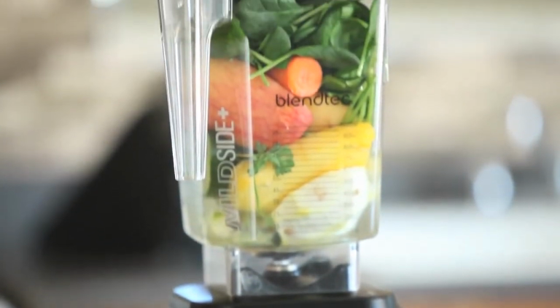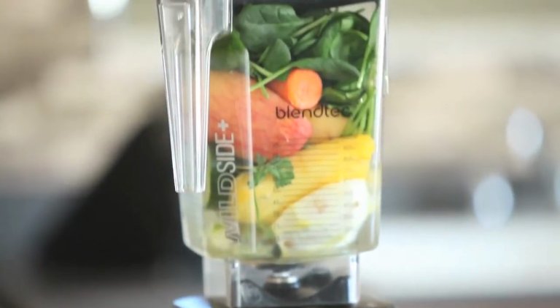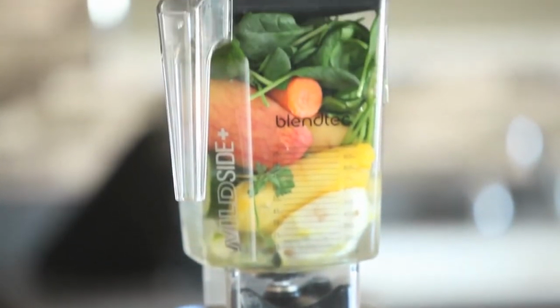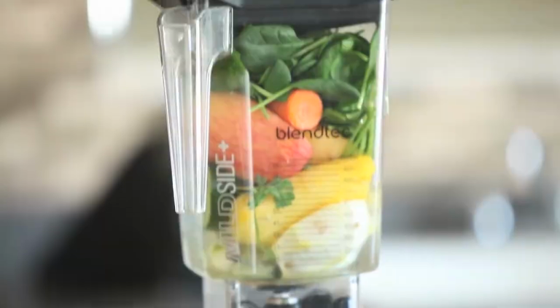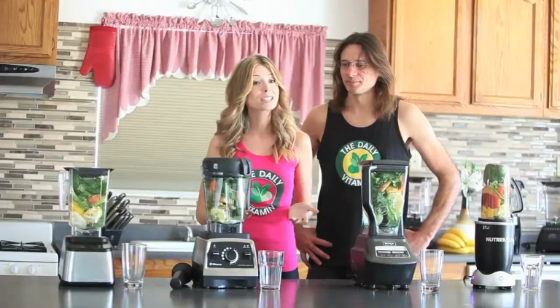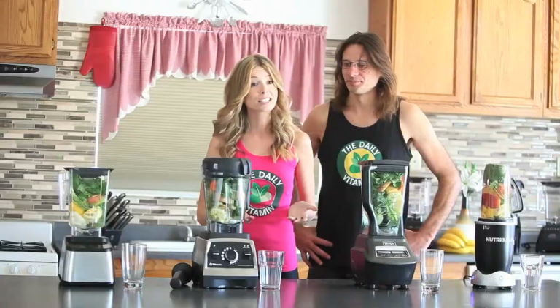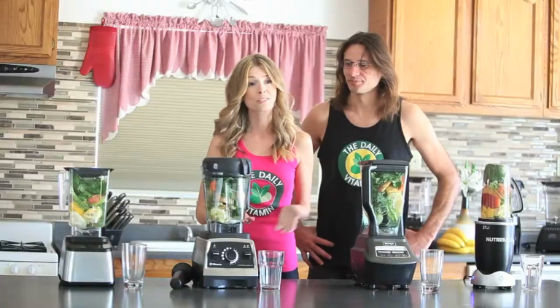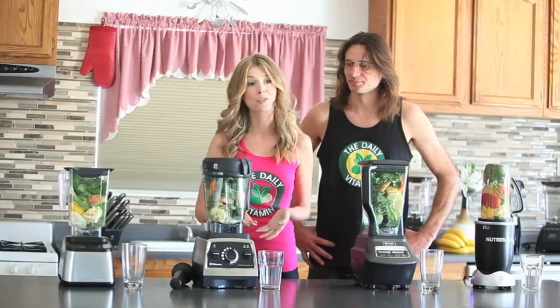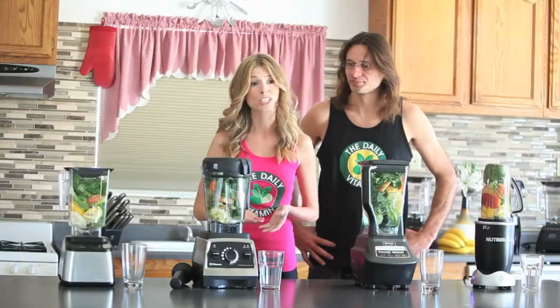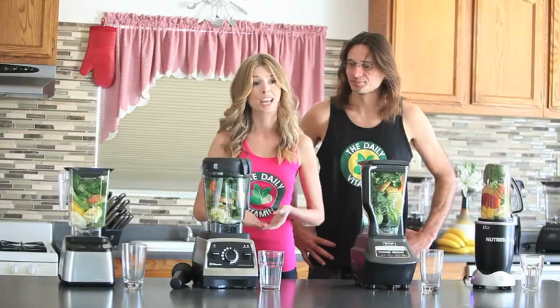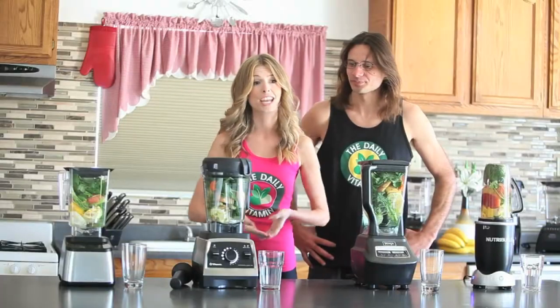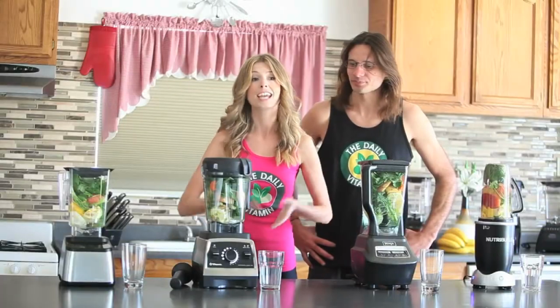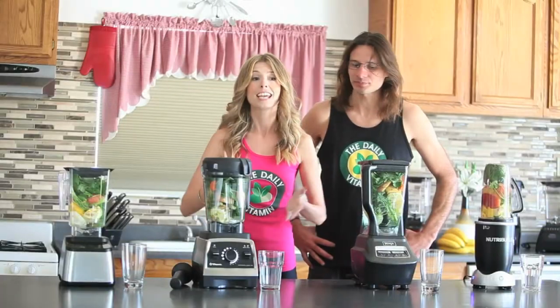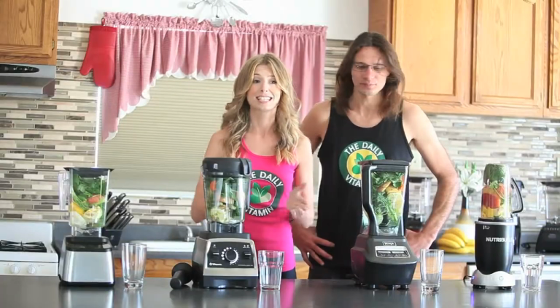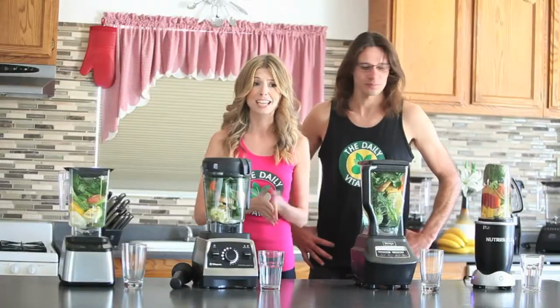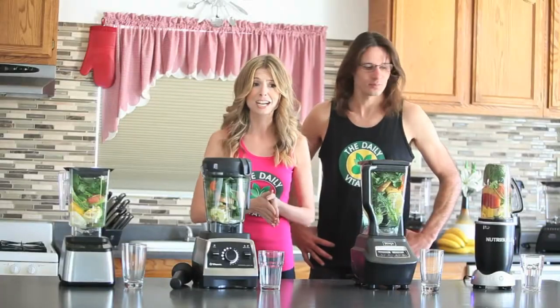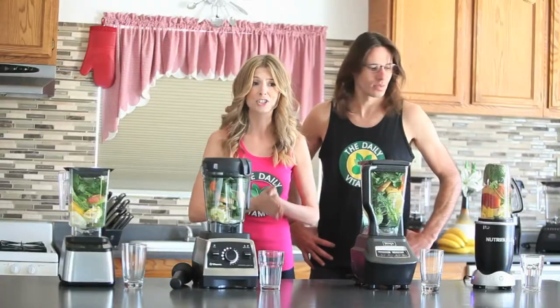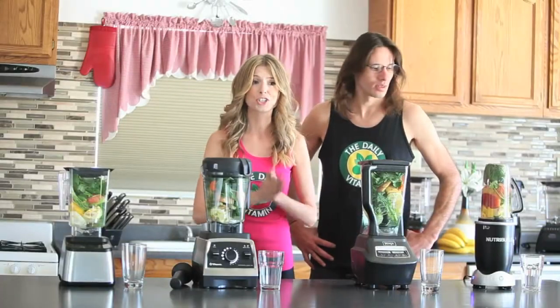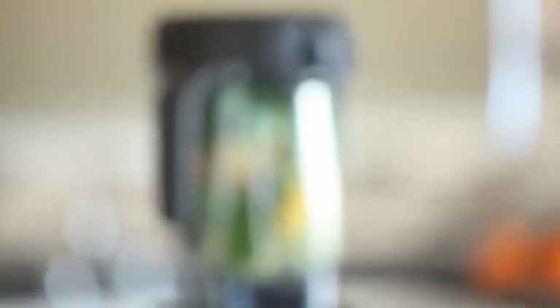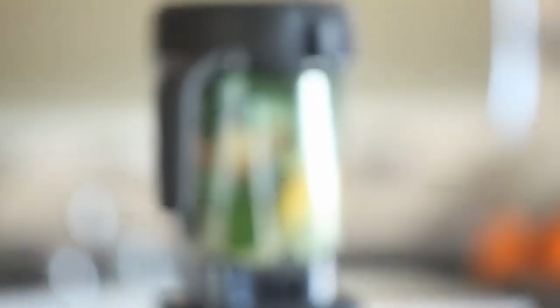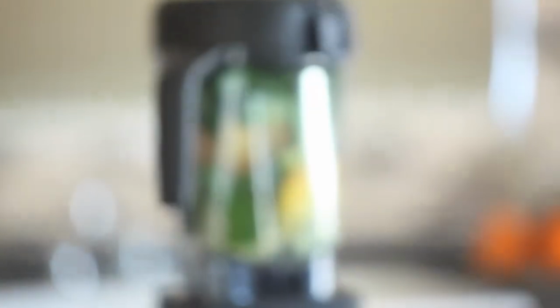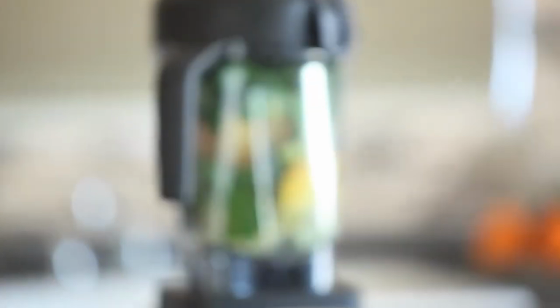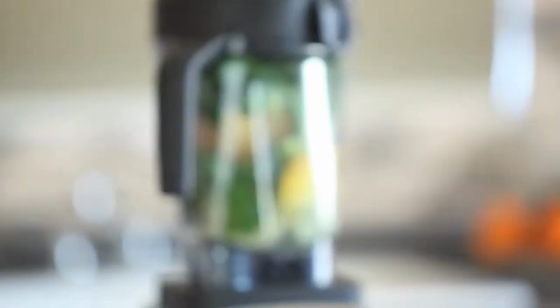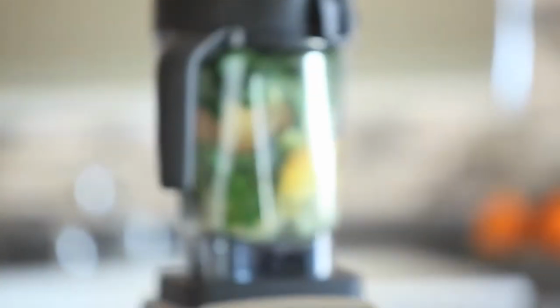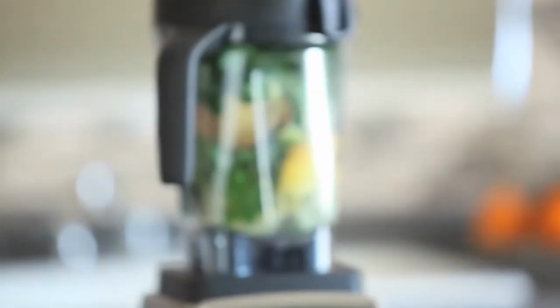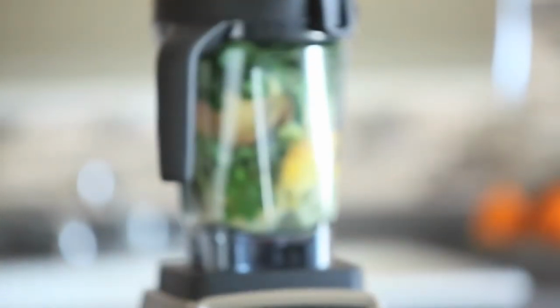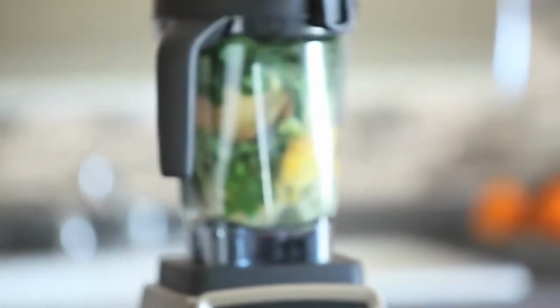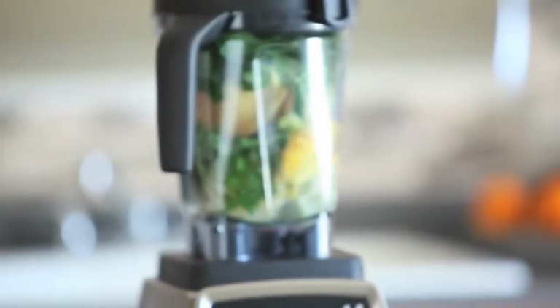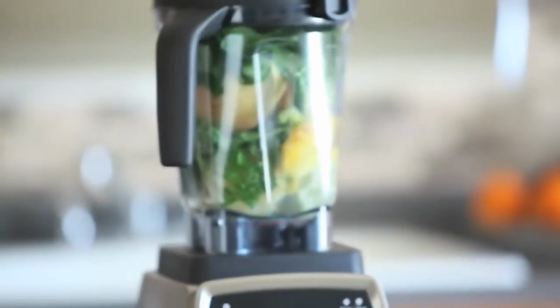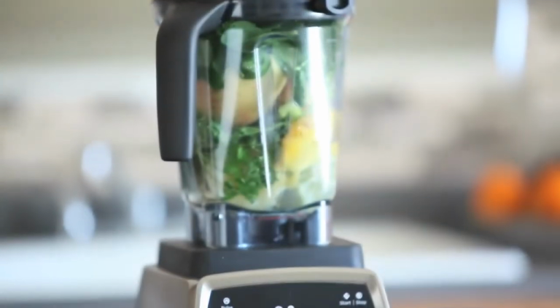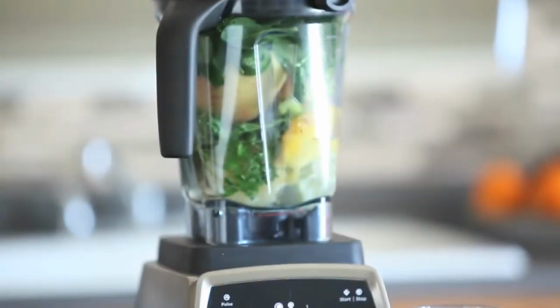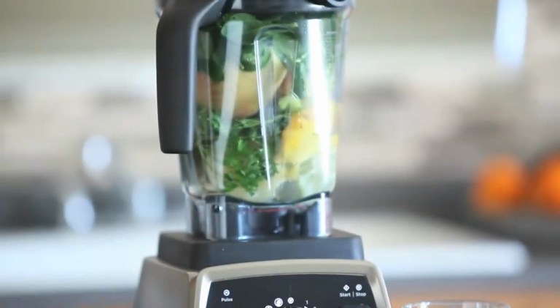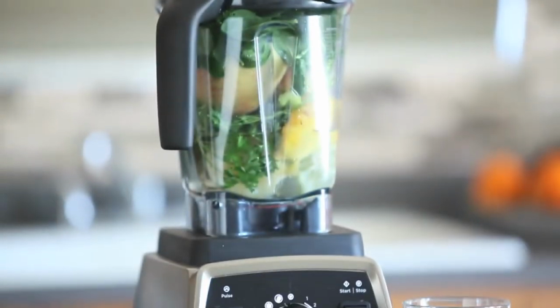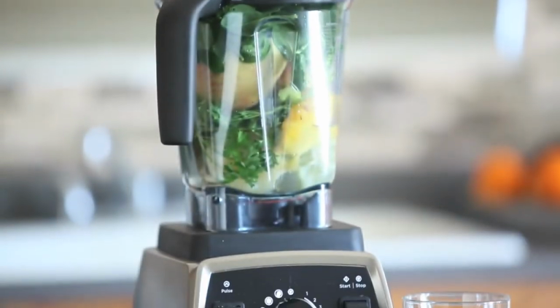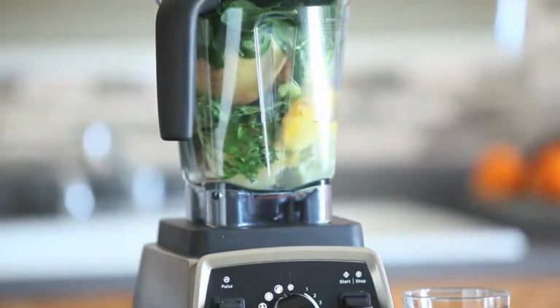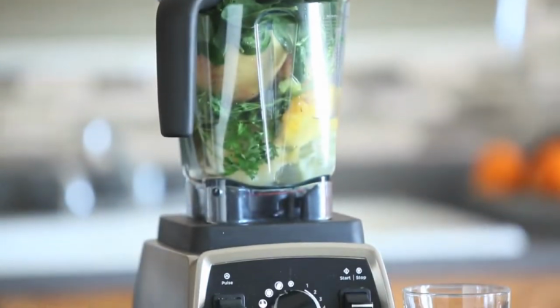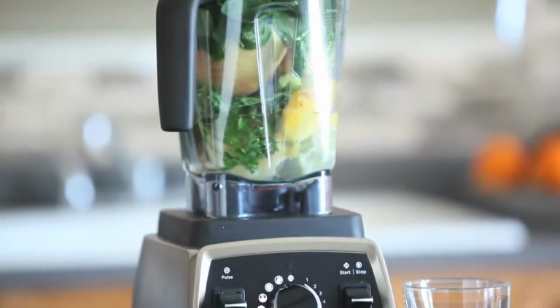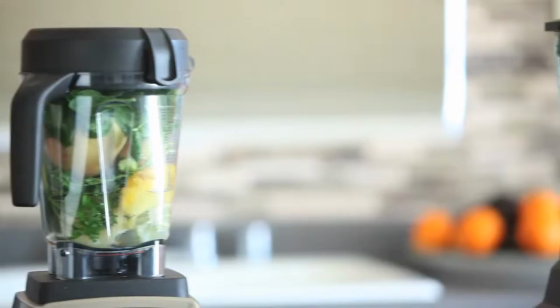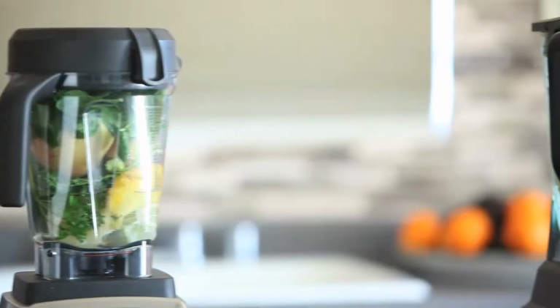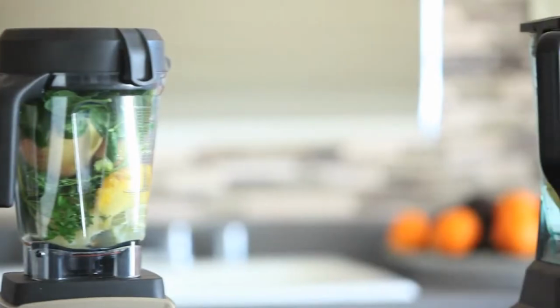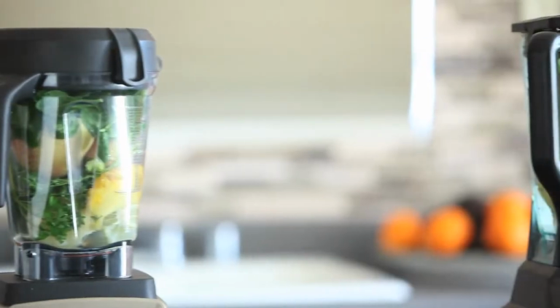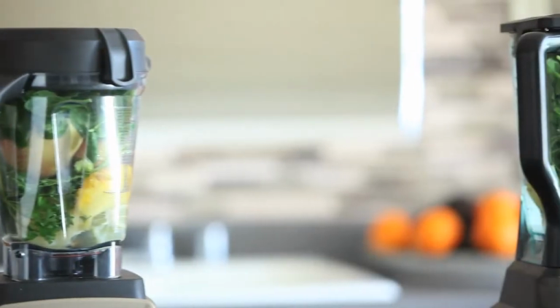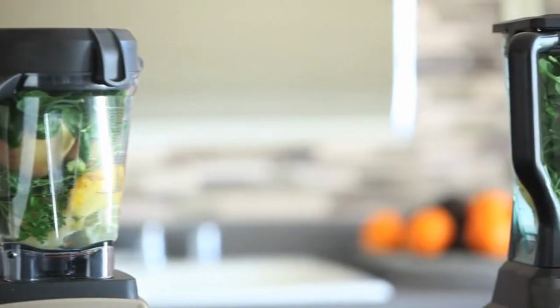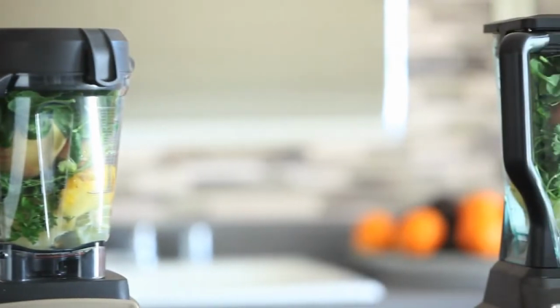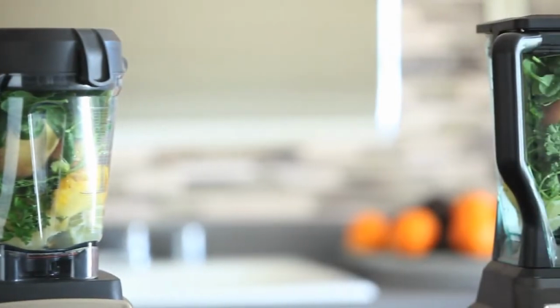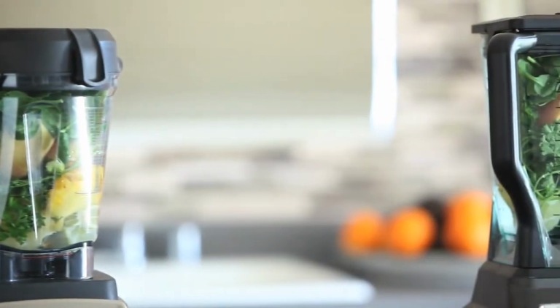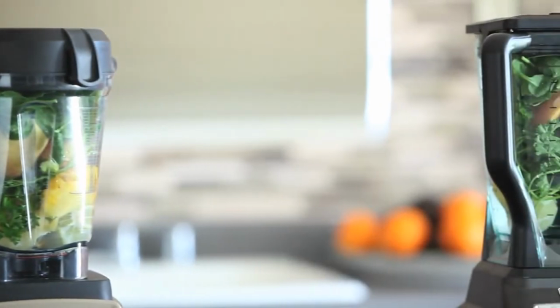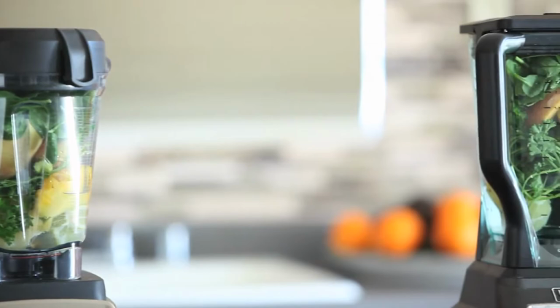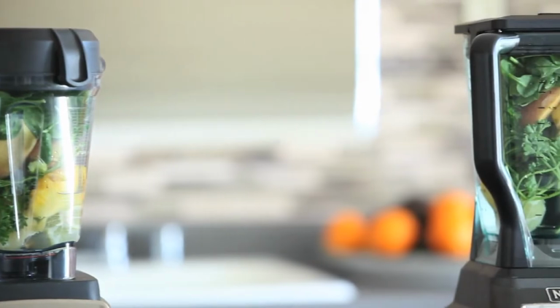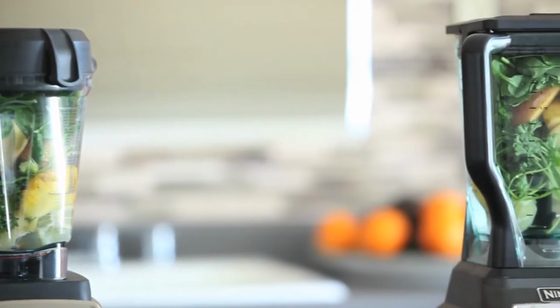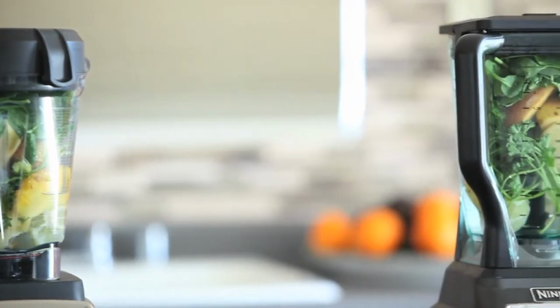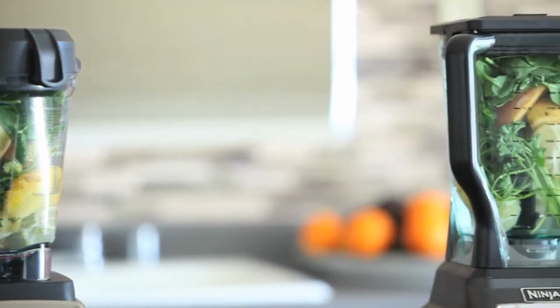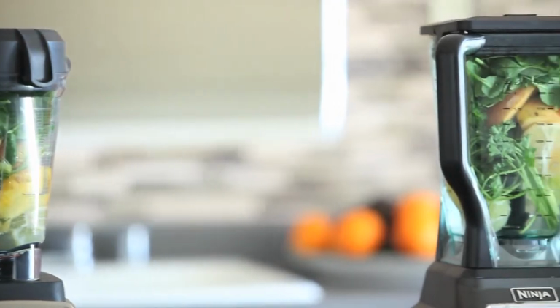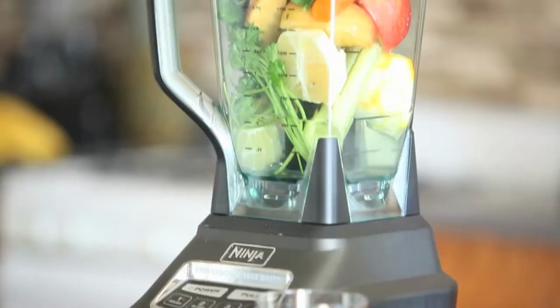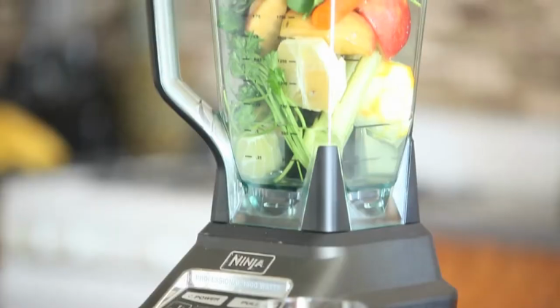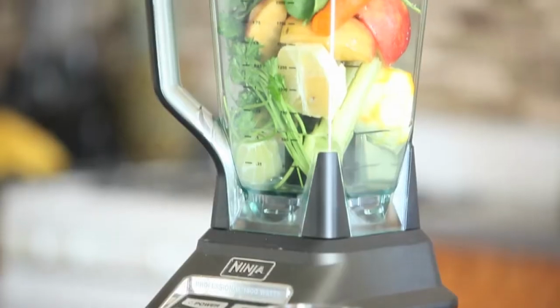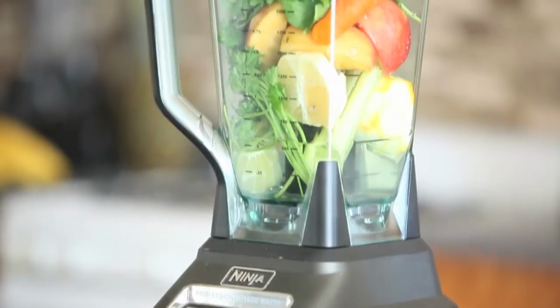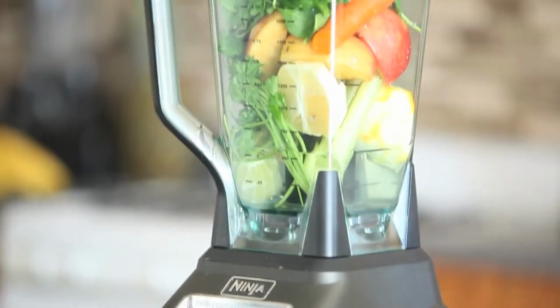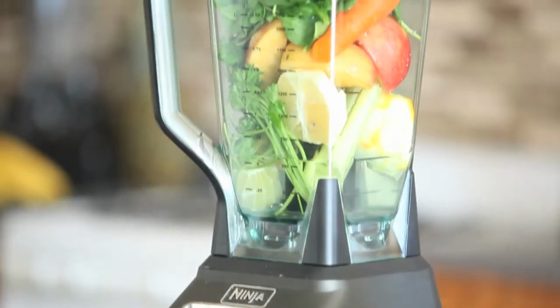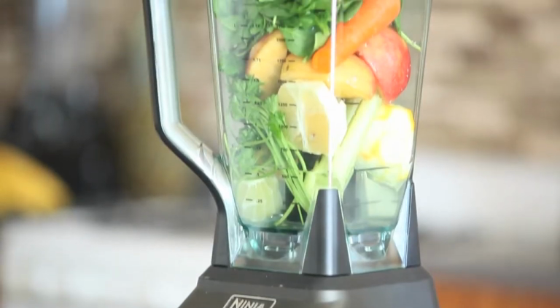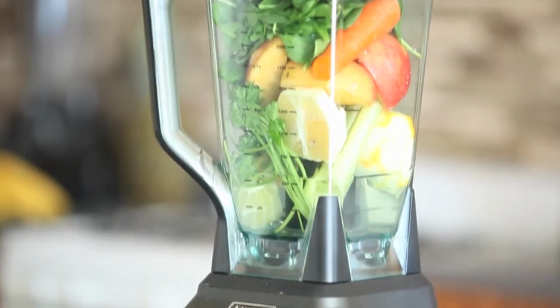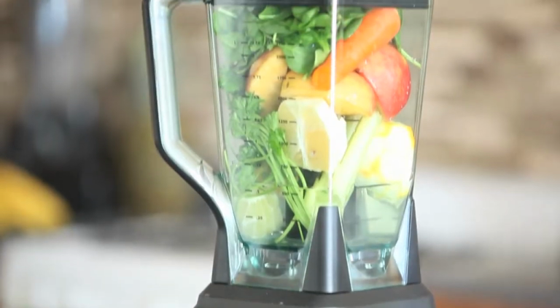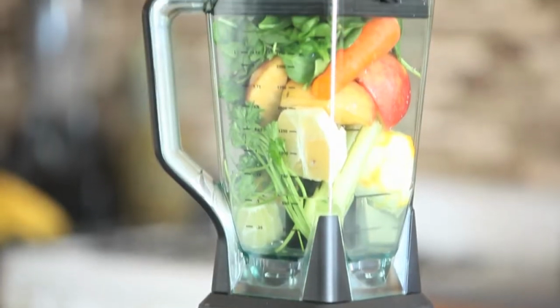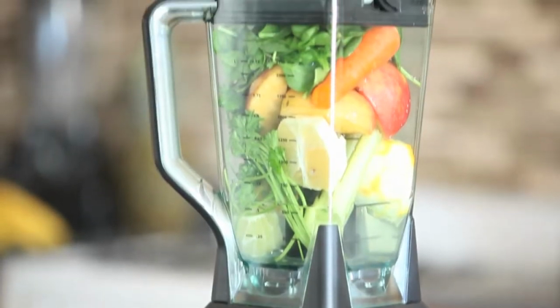What we're testing for today is texture, taste, and consistency. We basically want to see which one of these blenders is going to win in all of those categories.